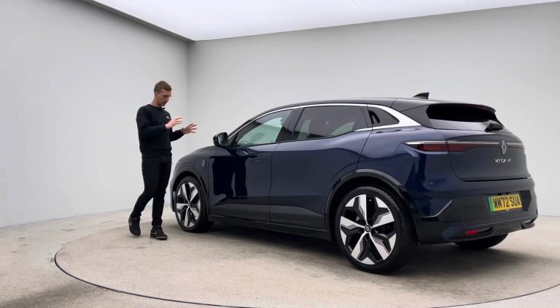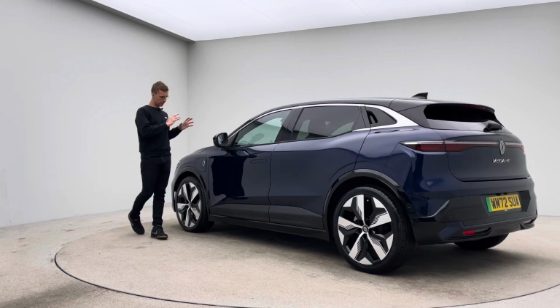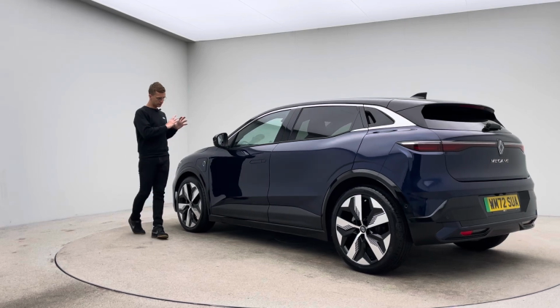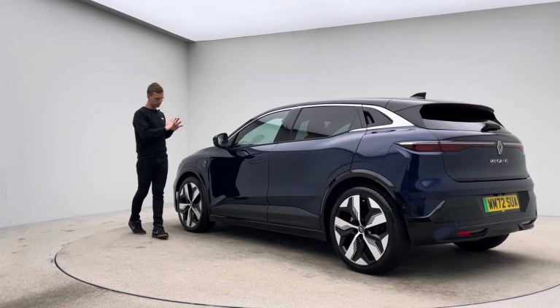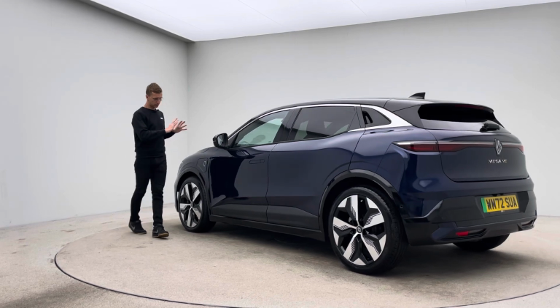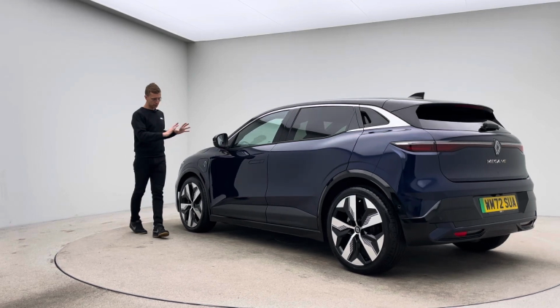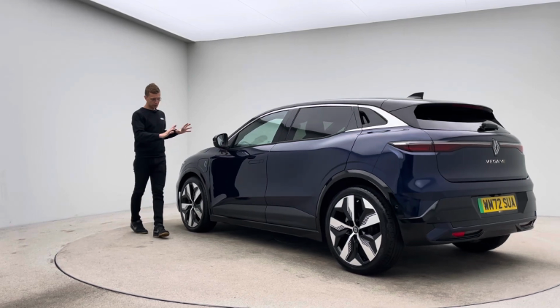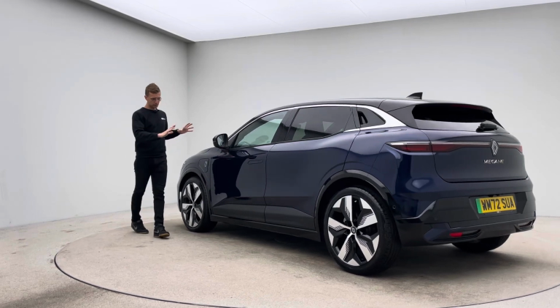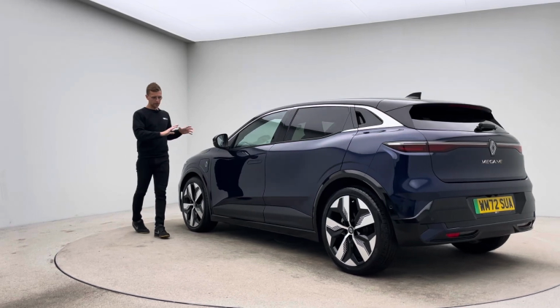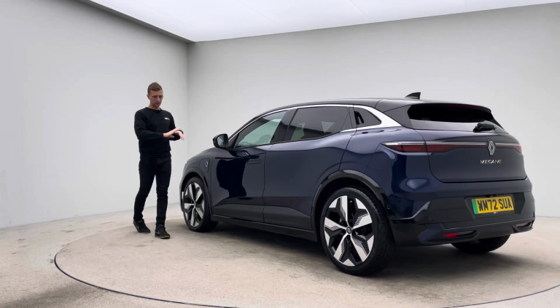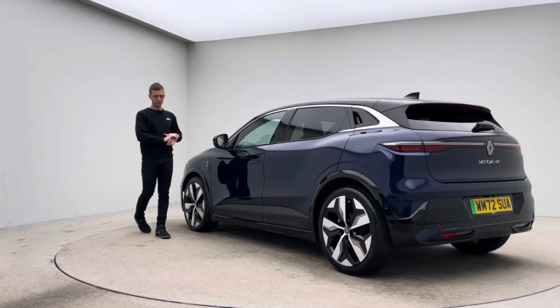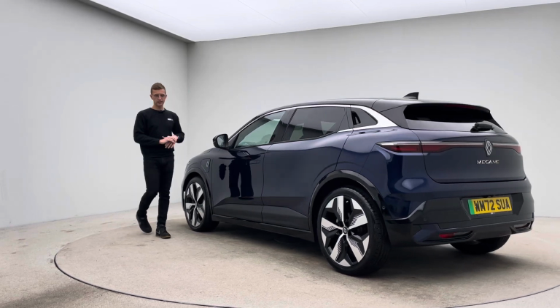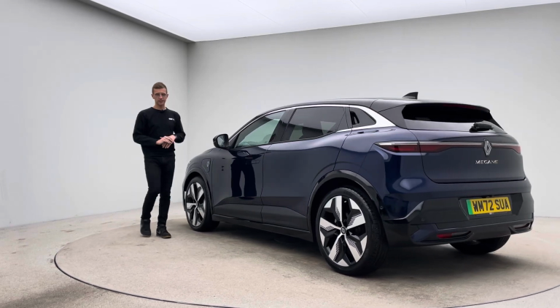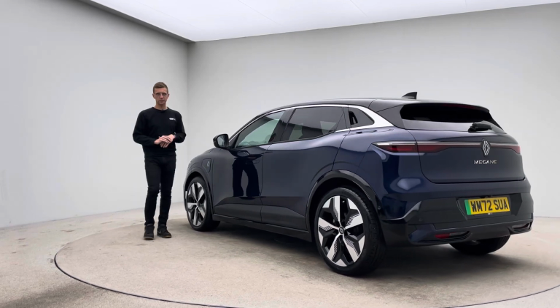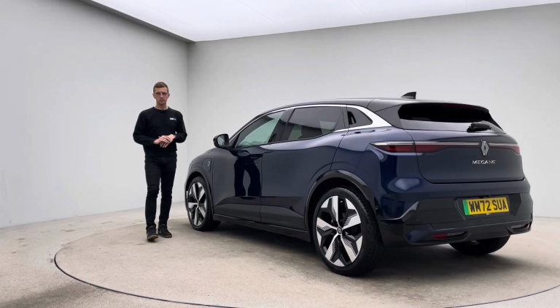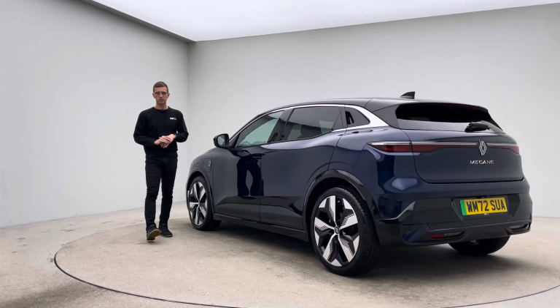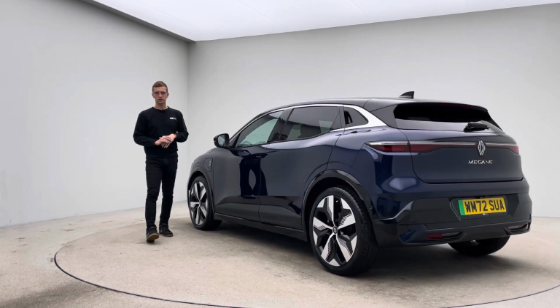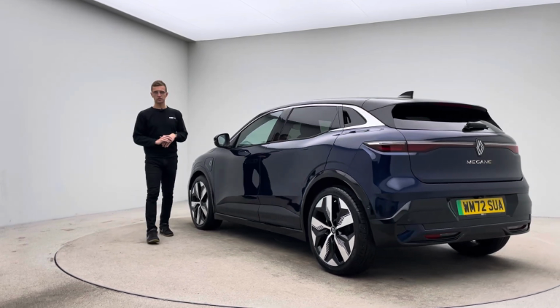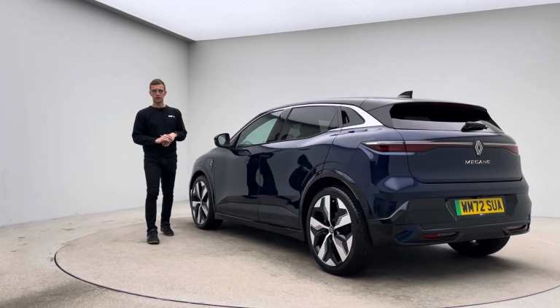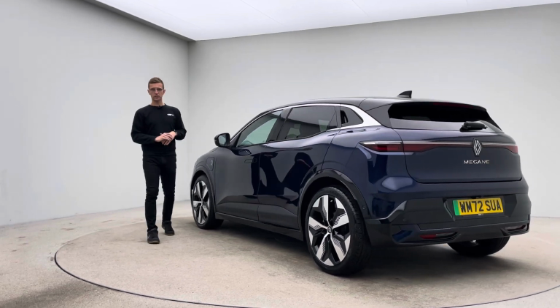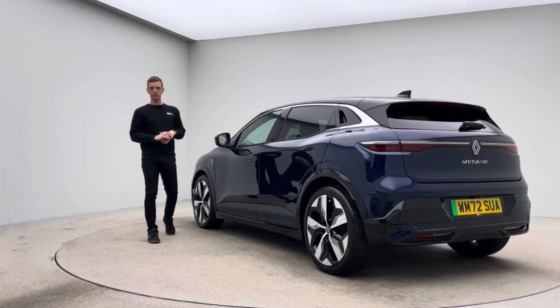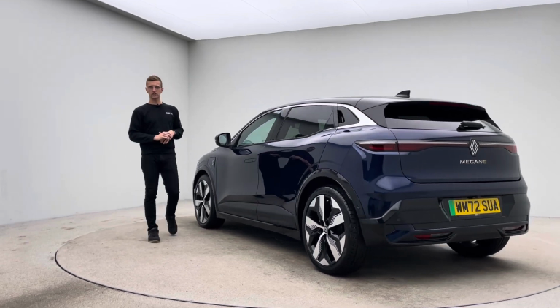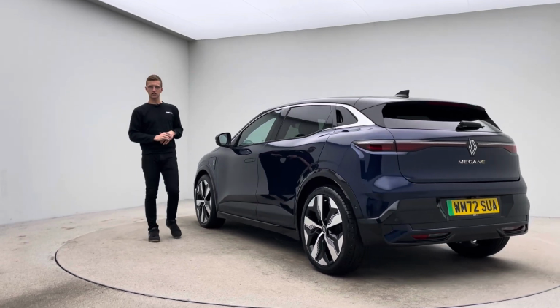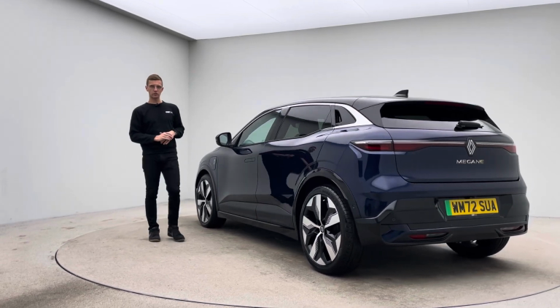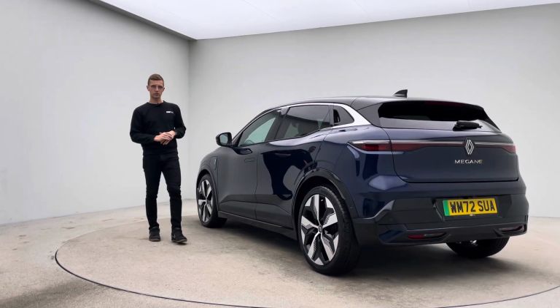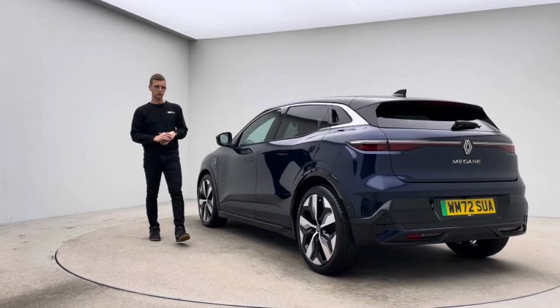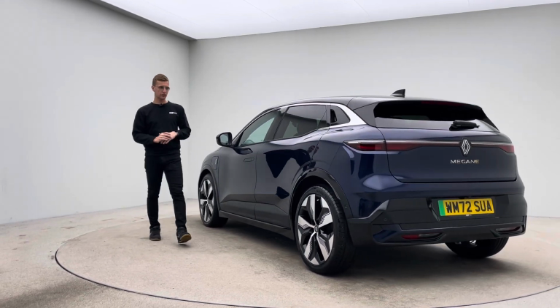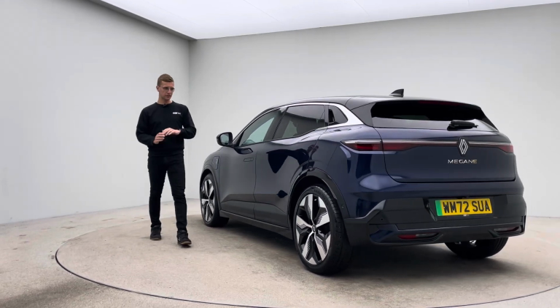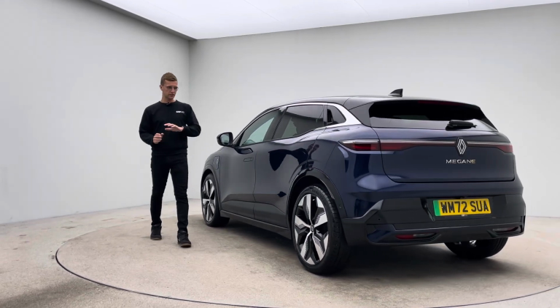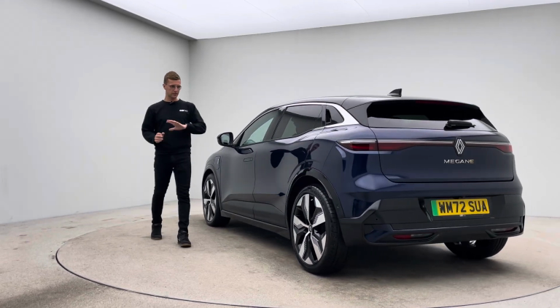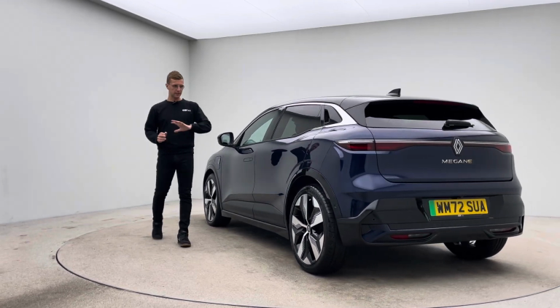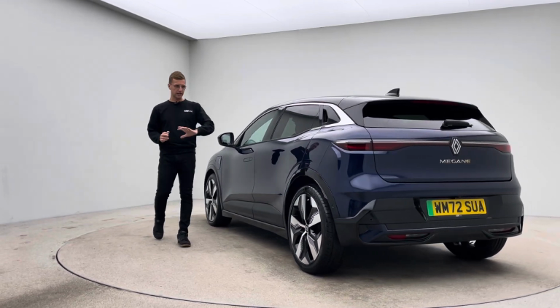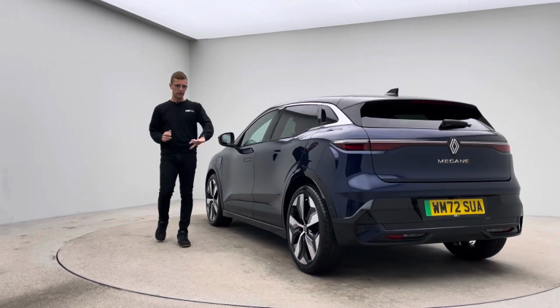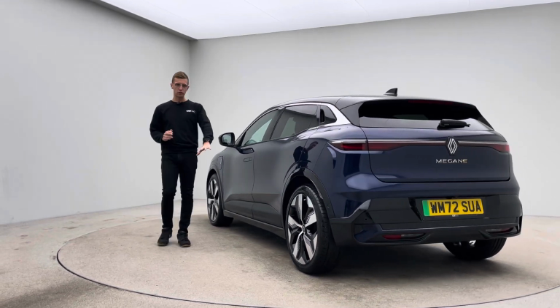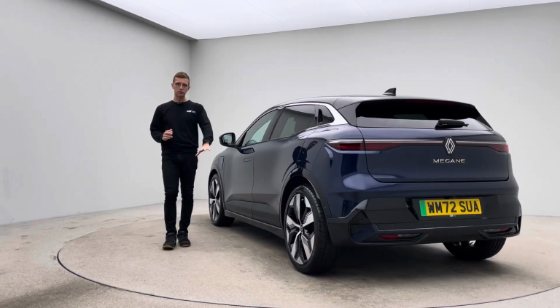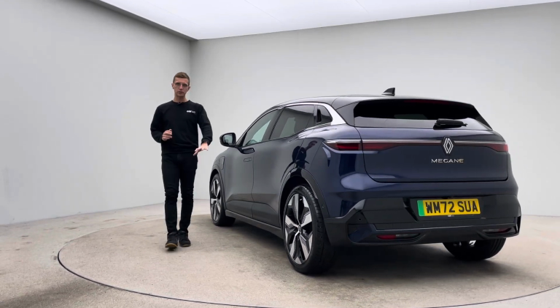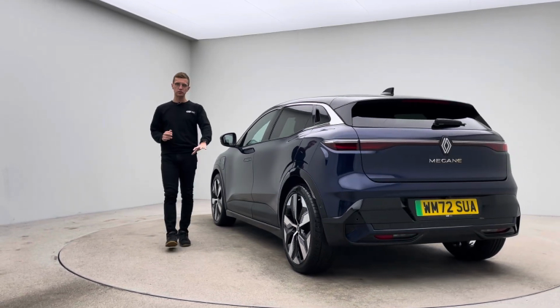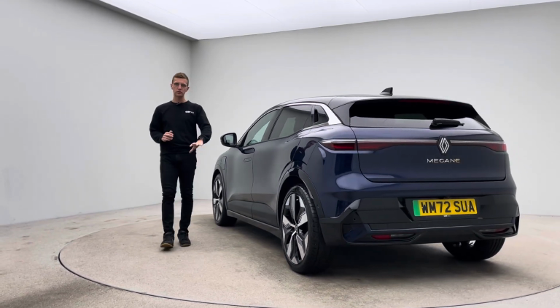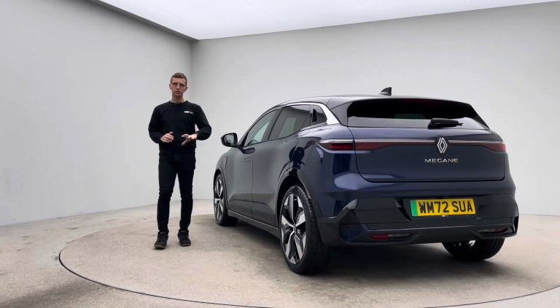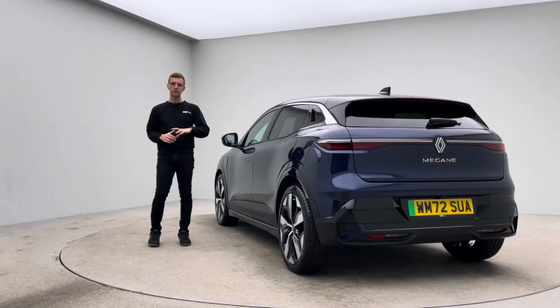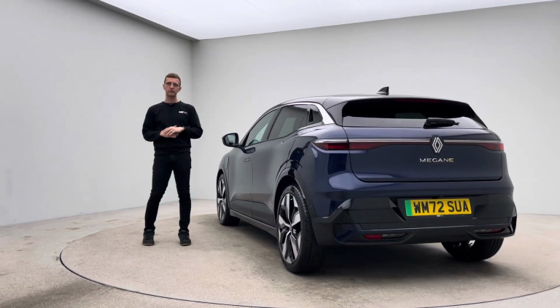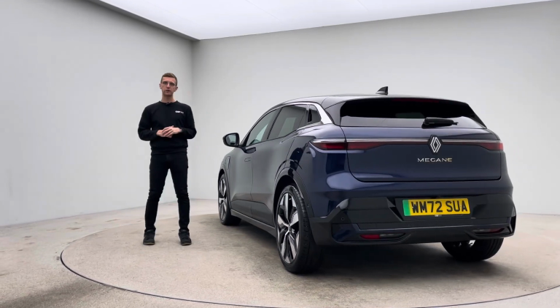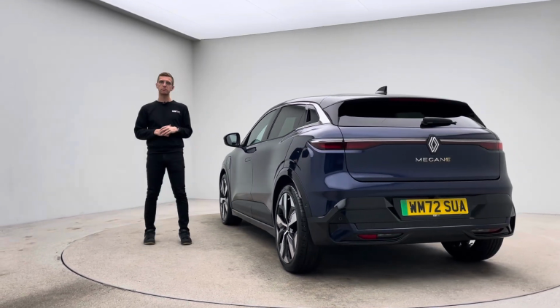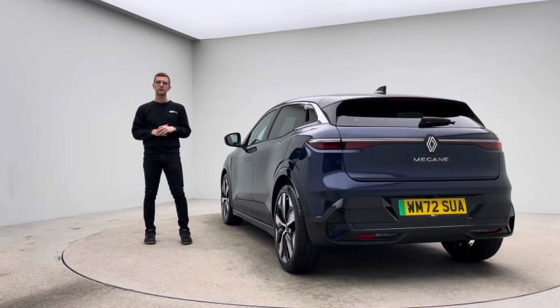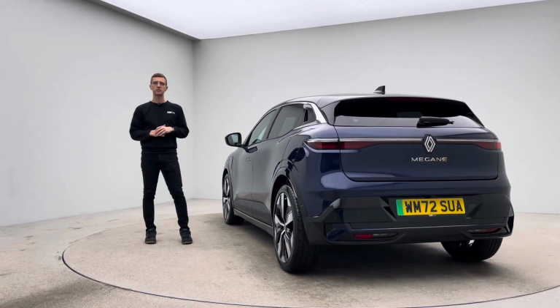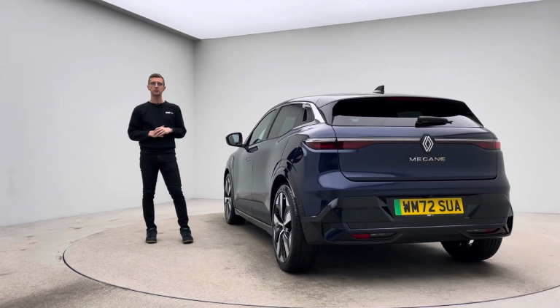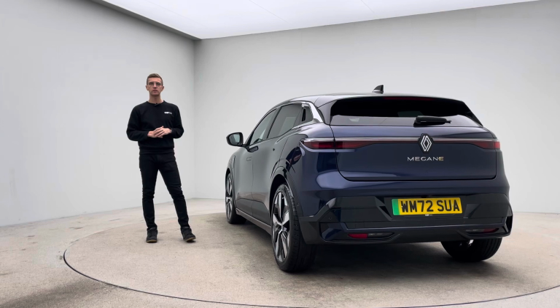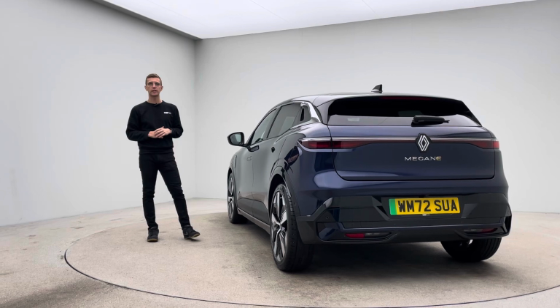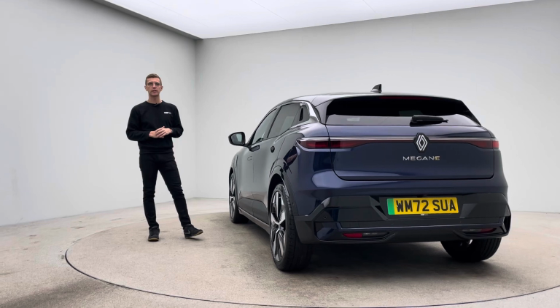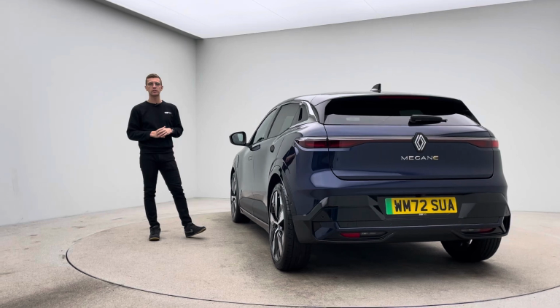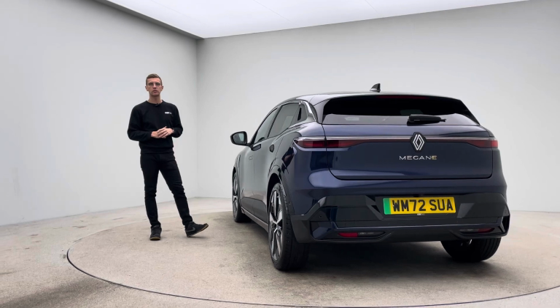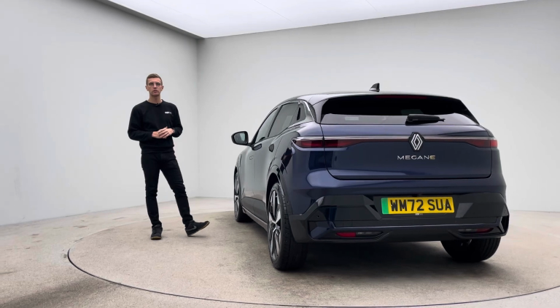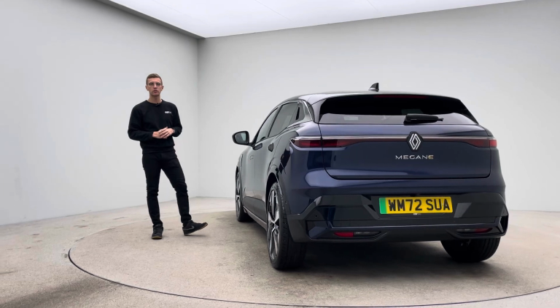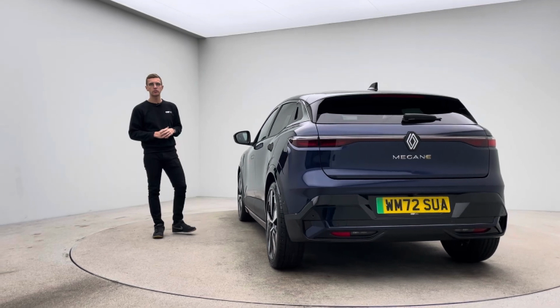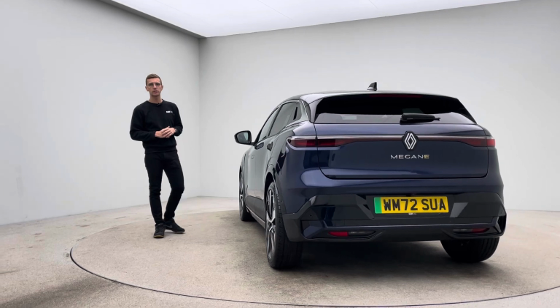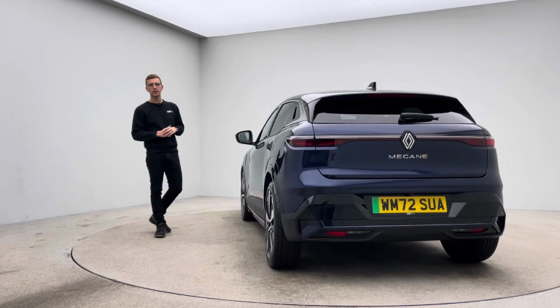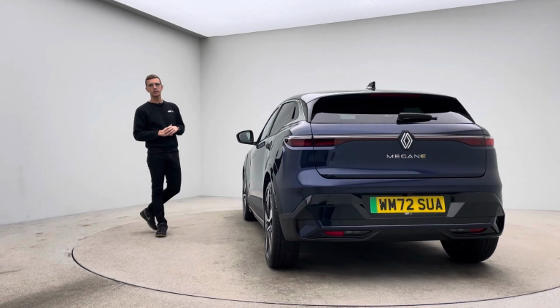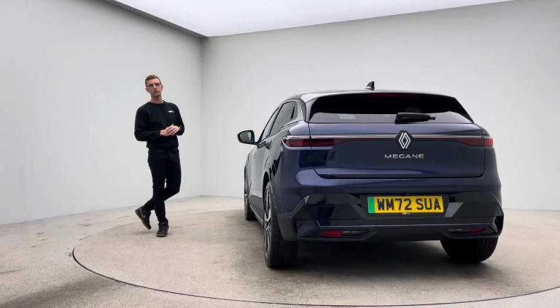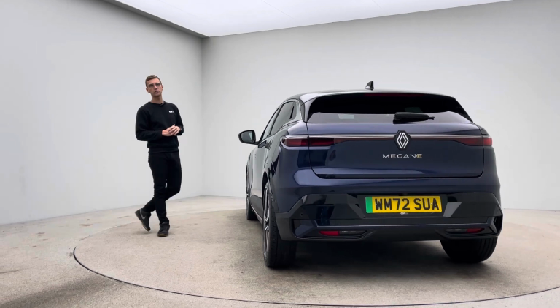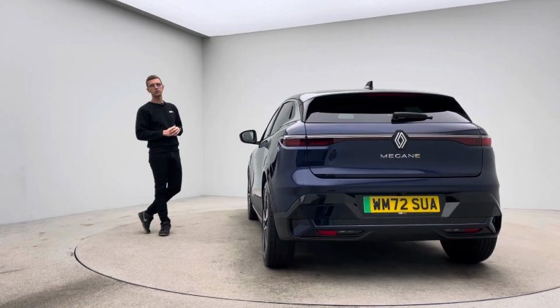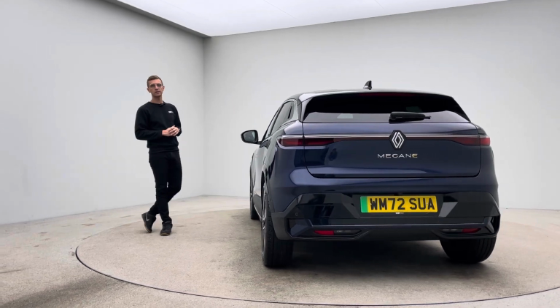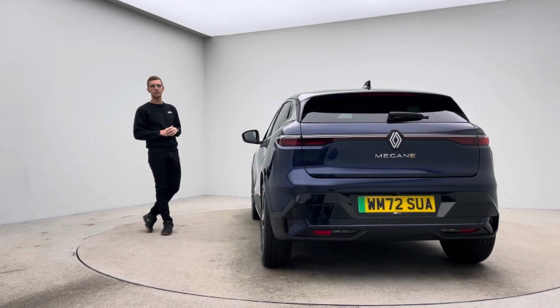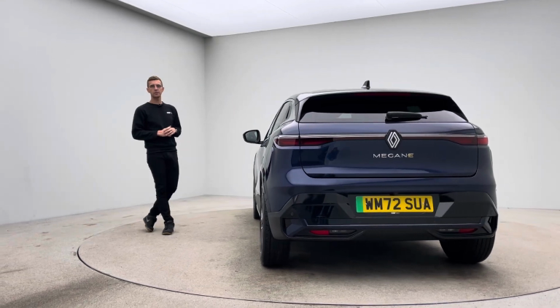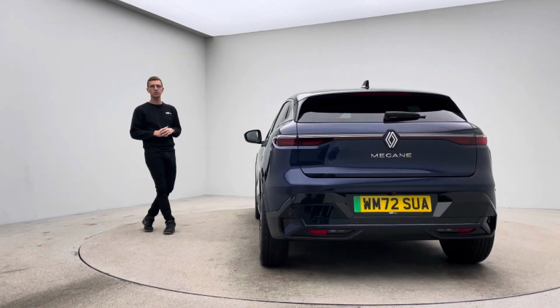For the bodywork, no dents, no scratches, no scuffs. The alloy wheels, free of any blistering, any corrosion, any curb damage.